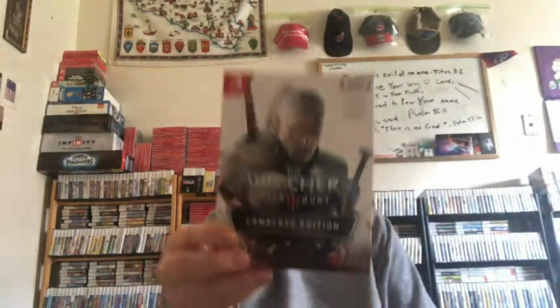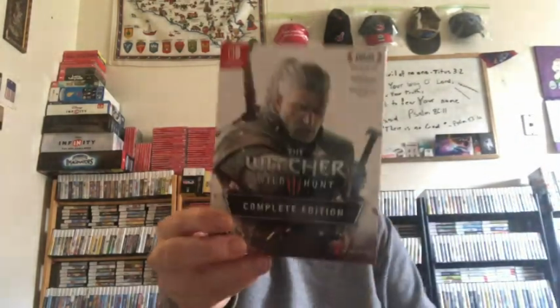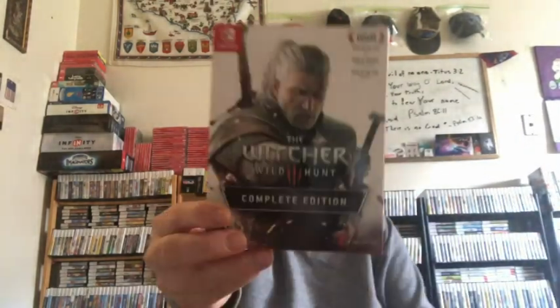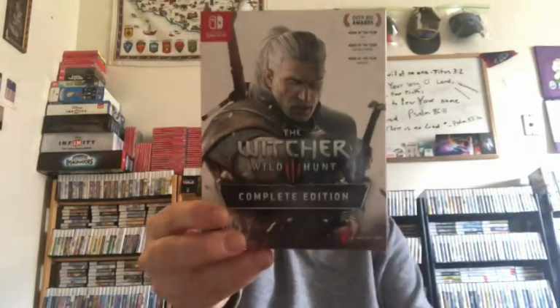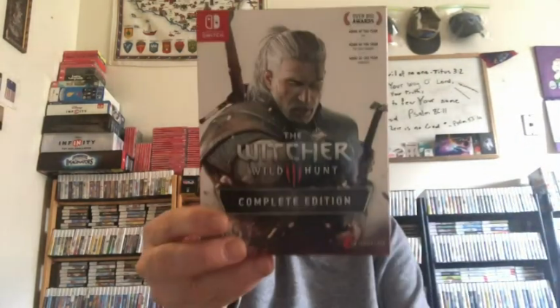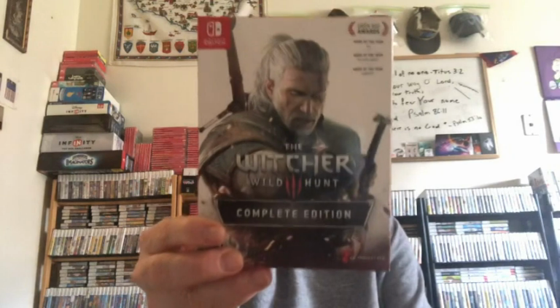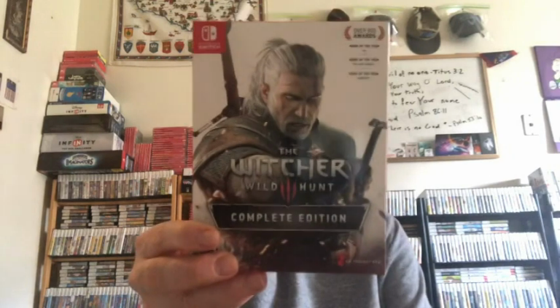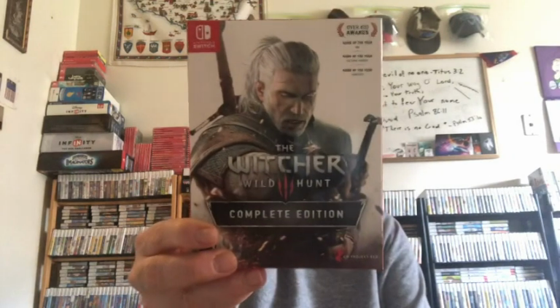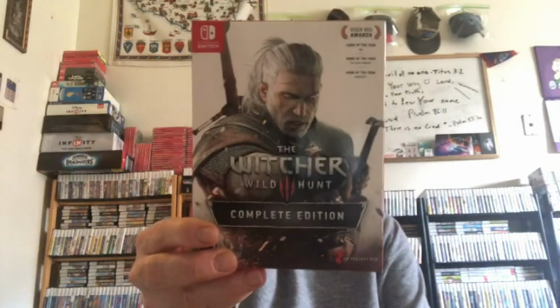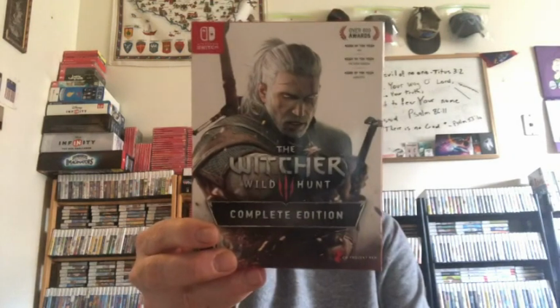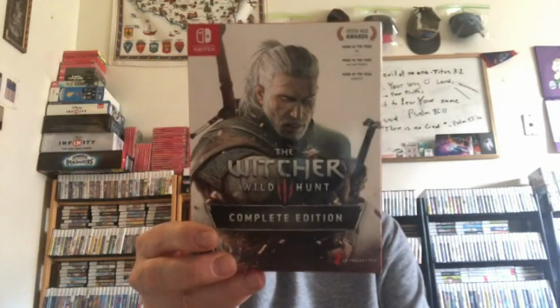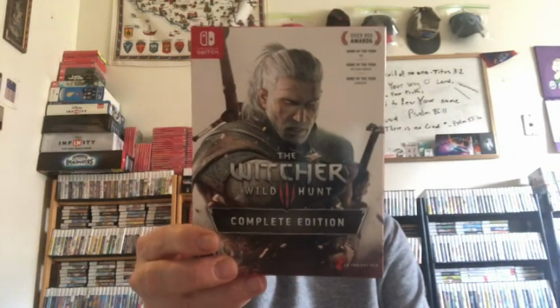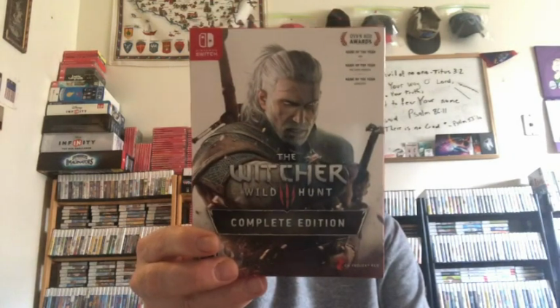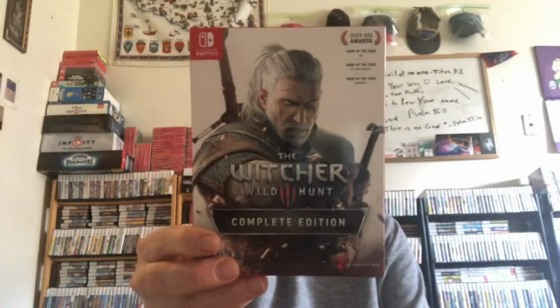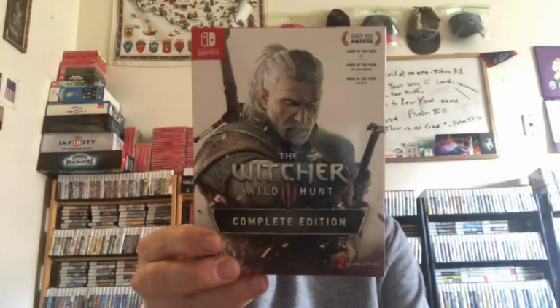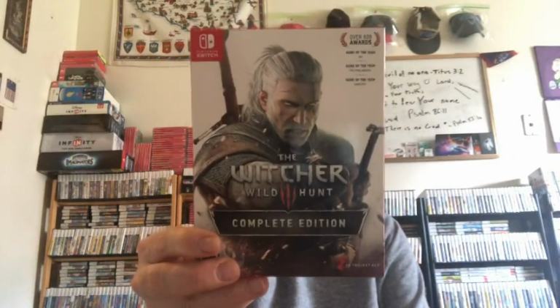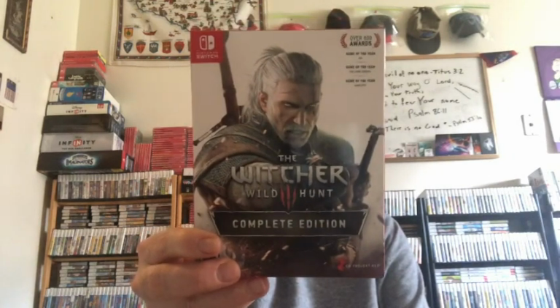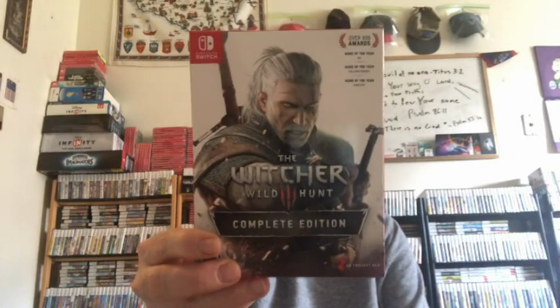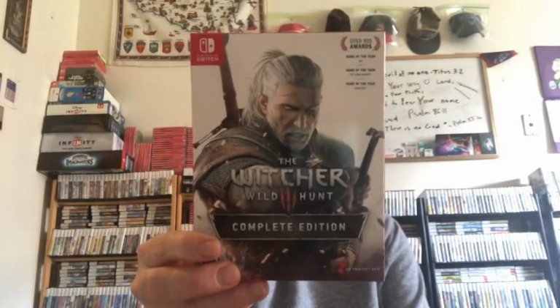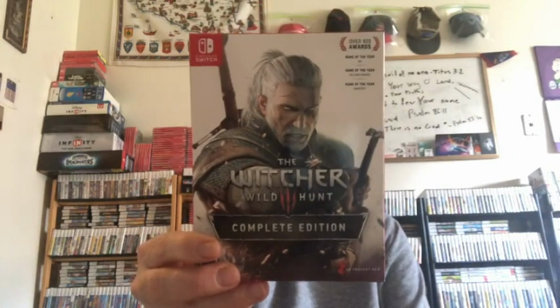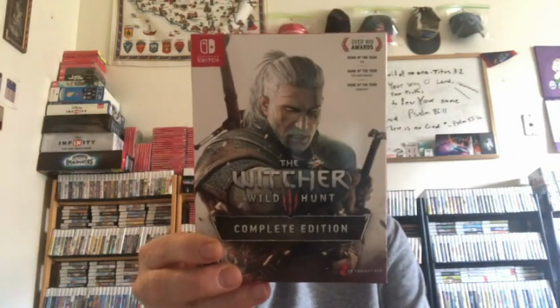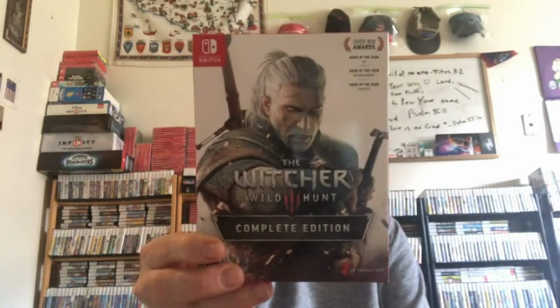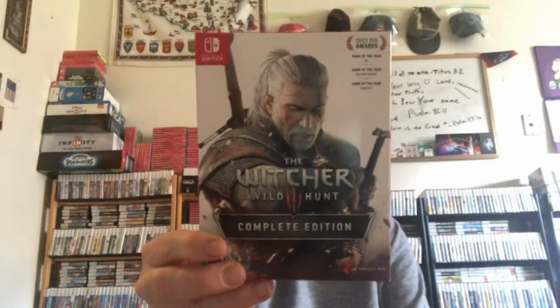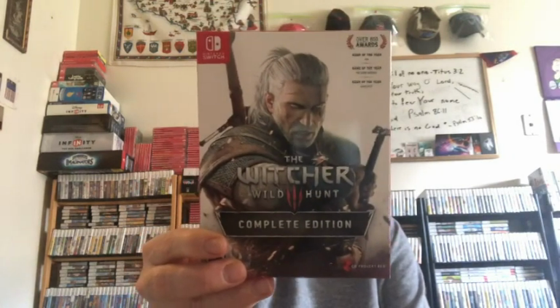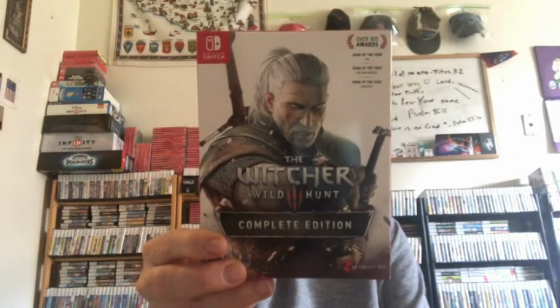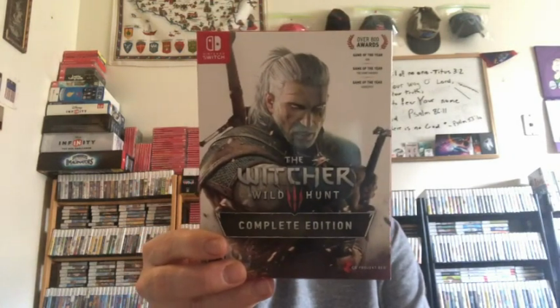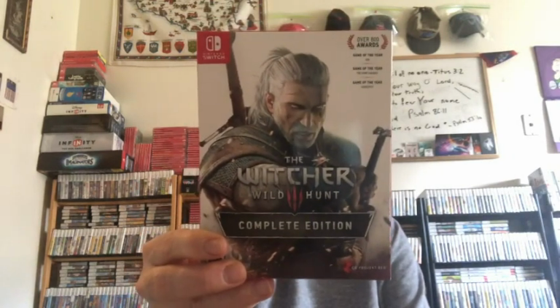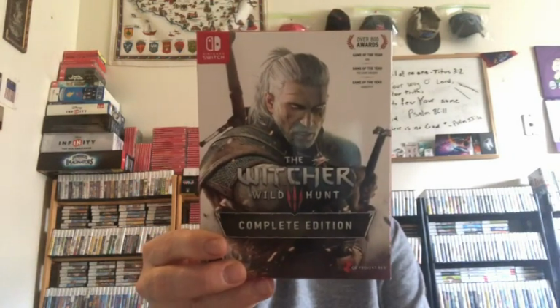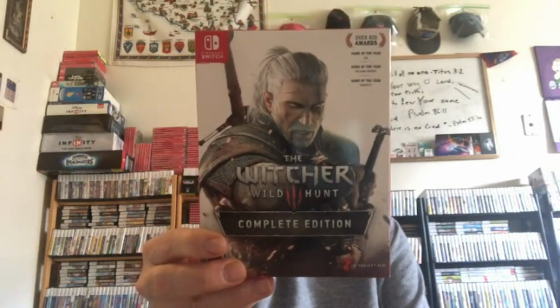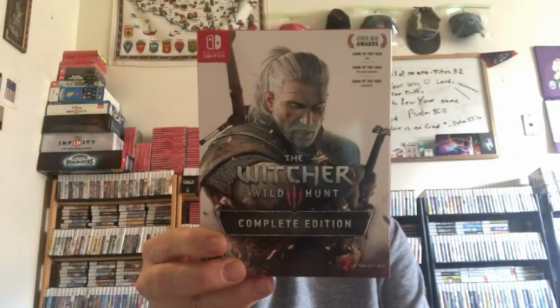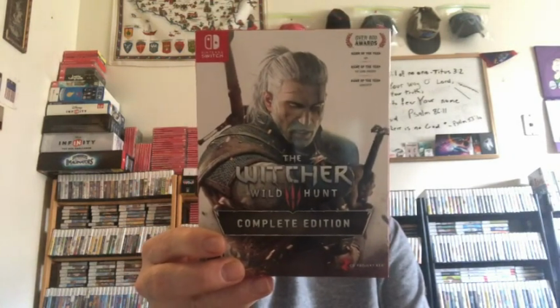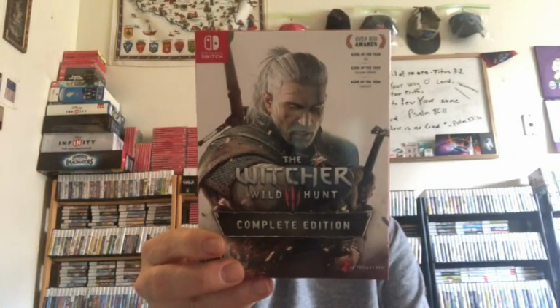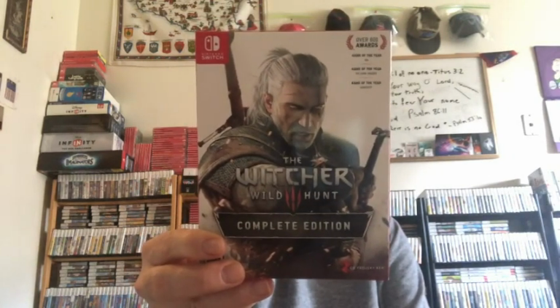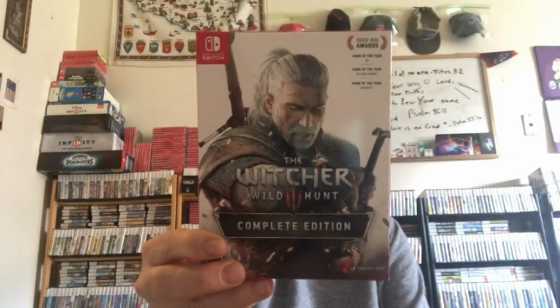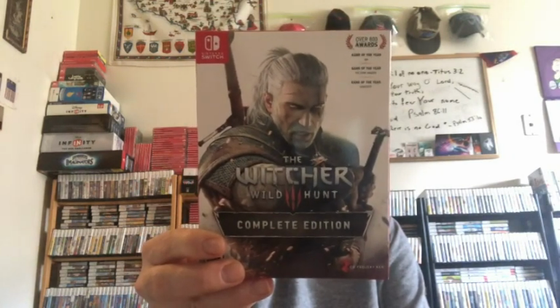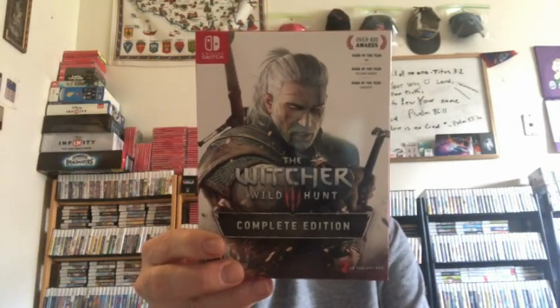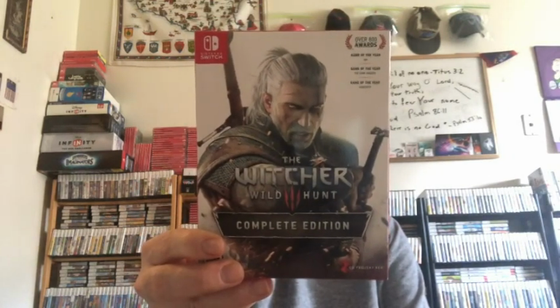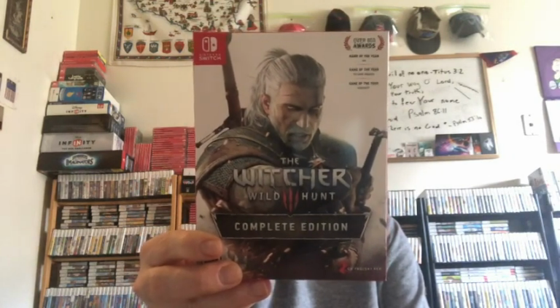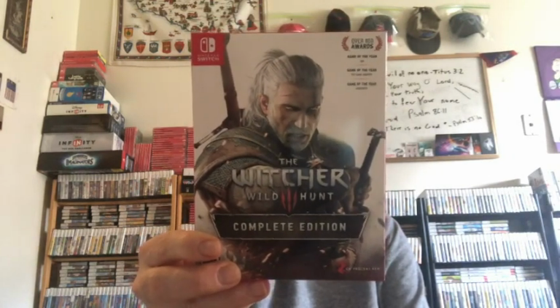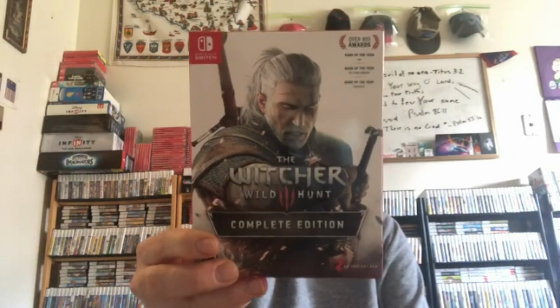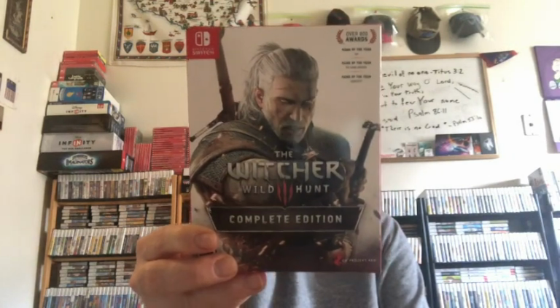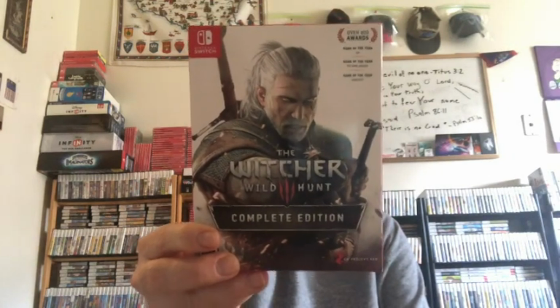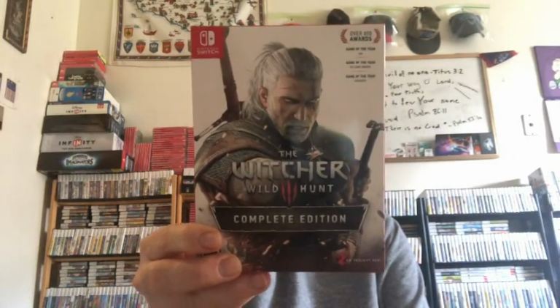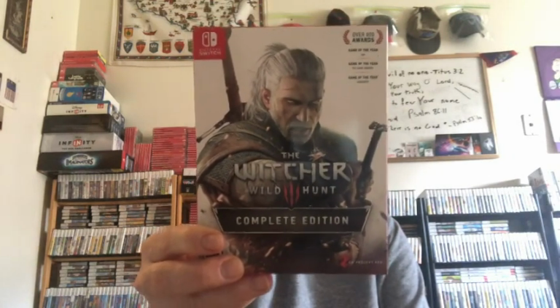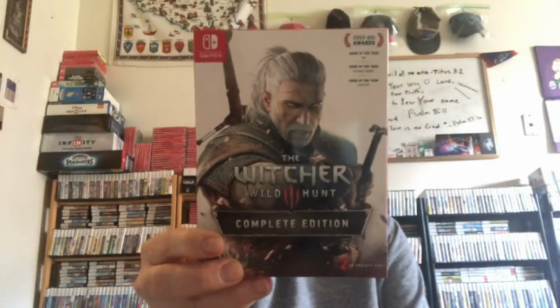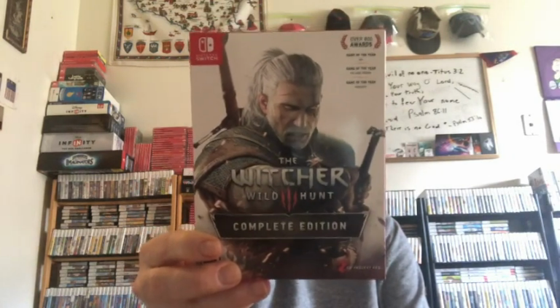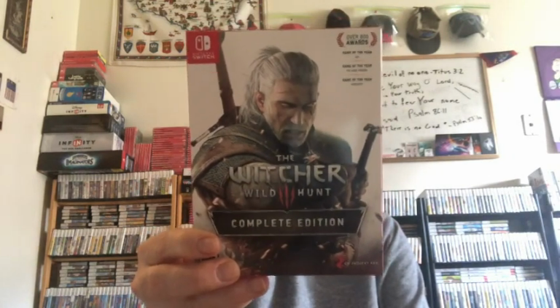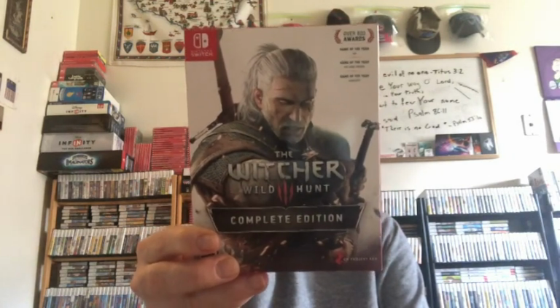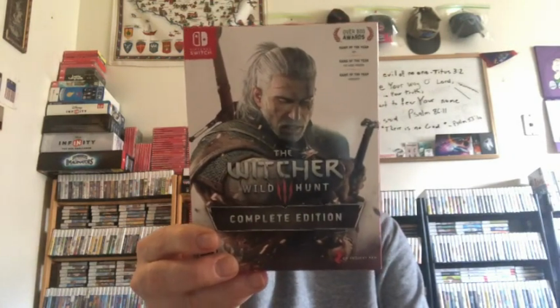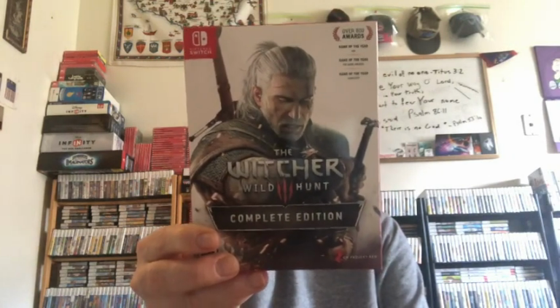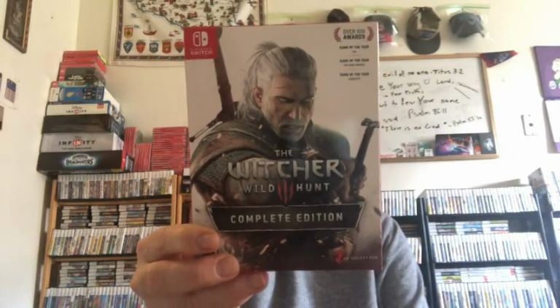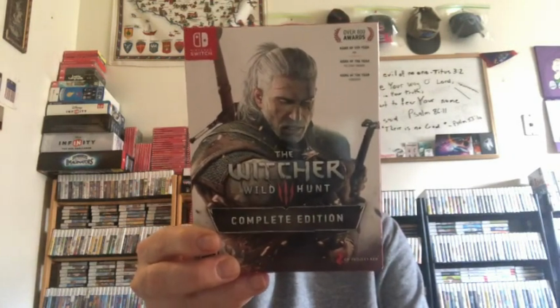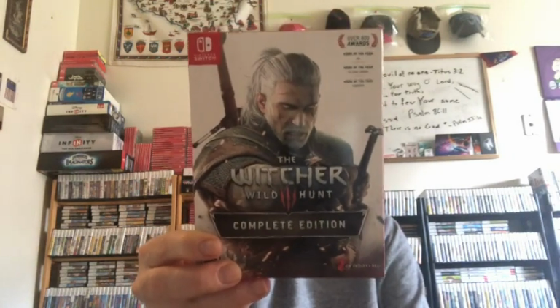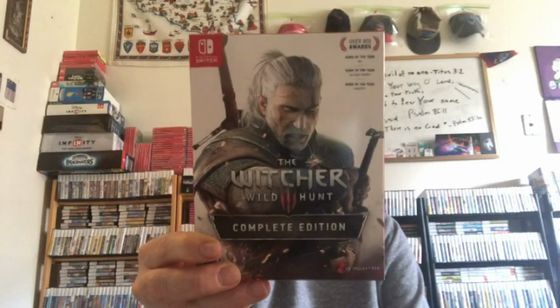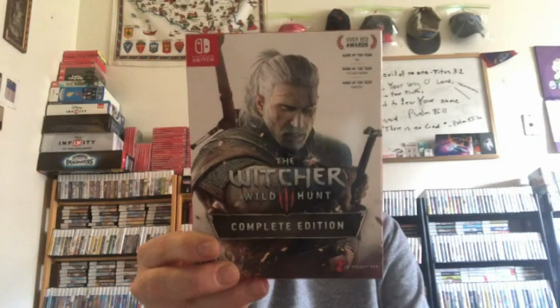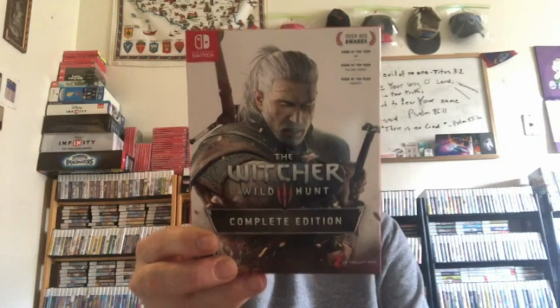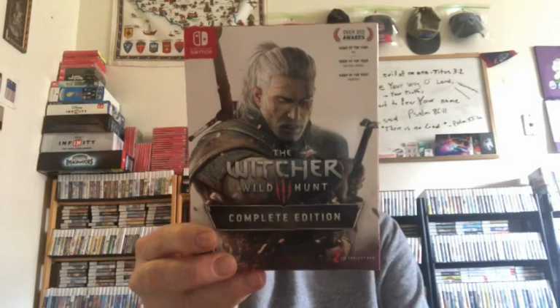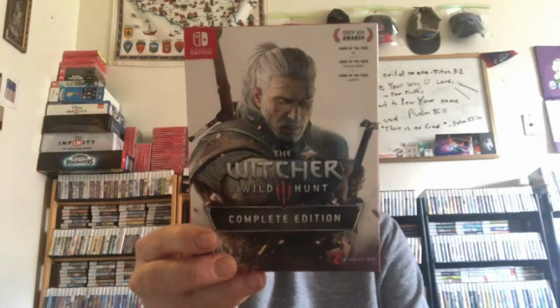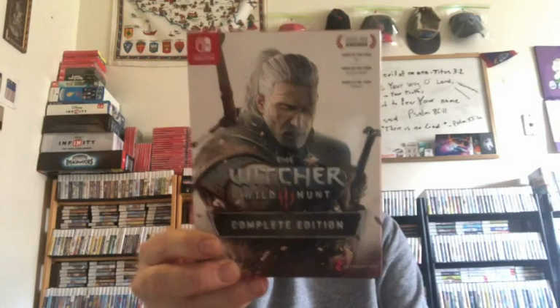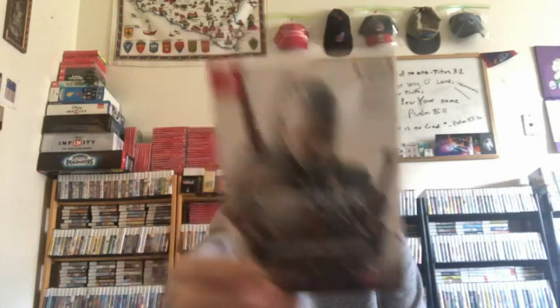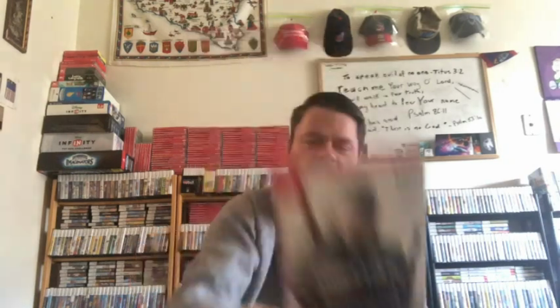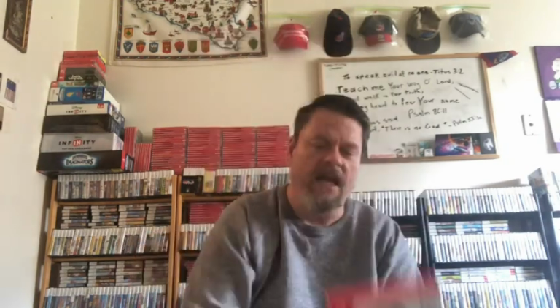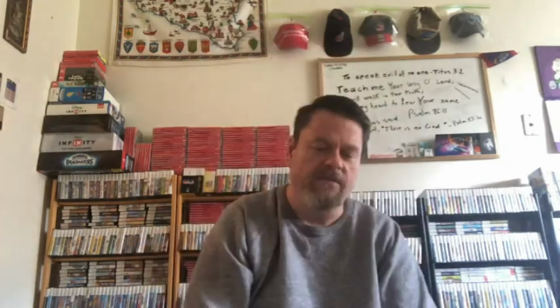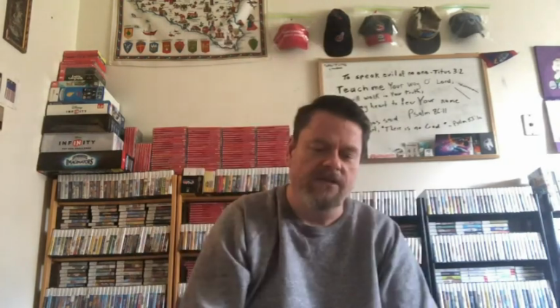Last but not least, I got The Witcher: Wild Hunt. I had to get this game — everybody's giving it great reviews, I love open world games, I love fantasy games.